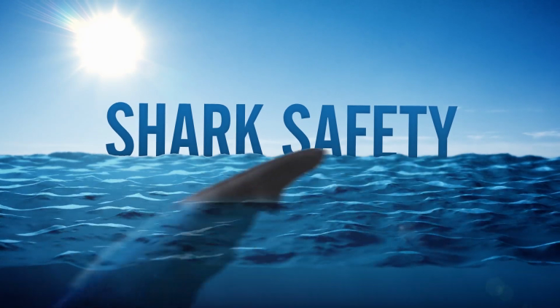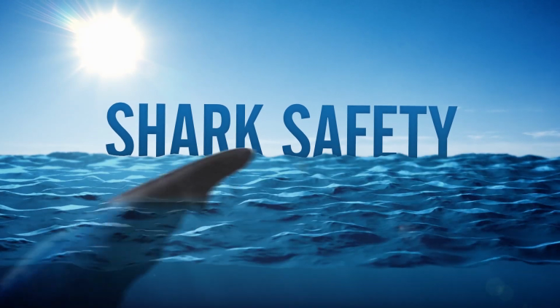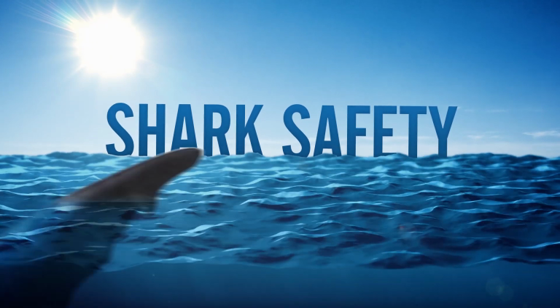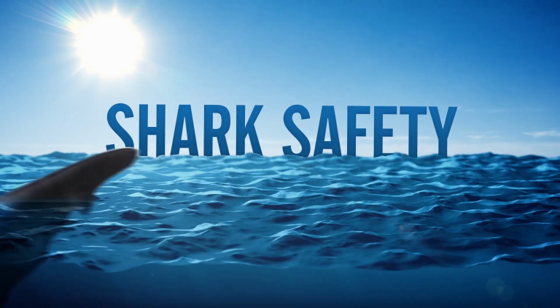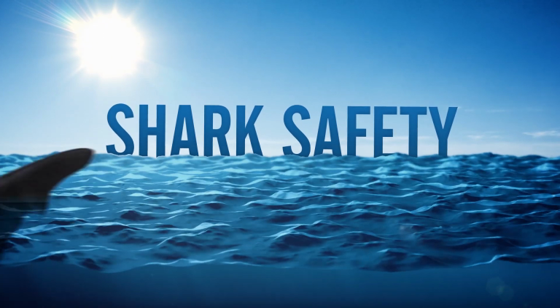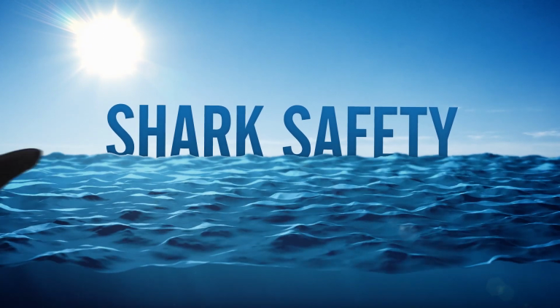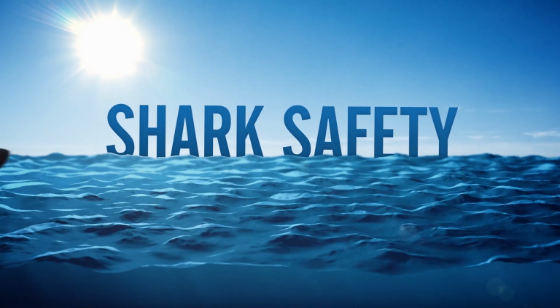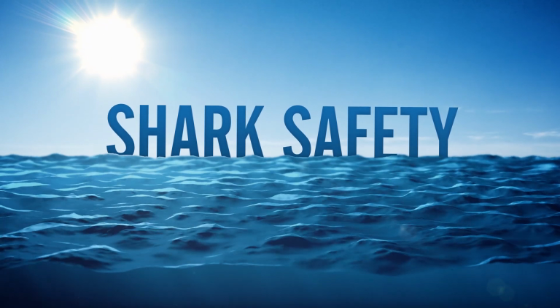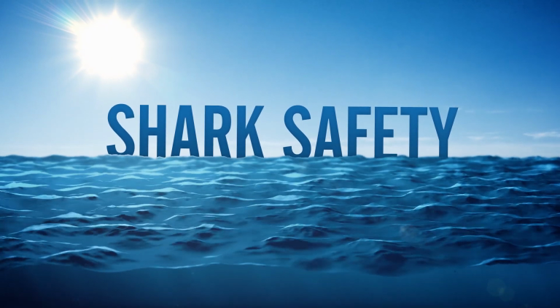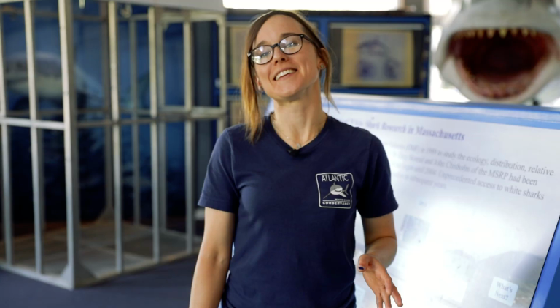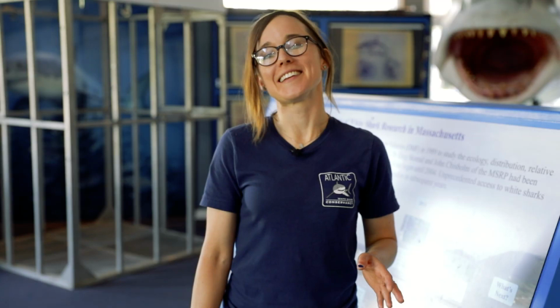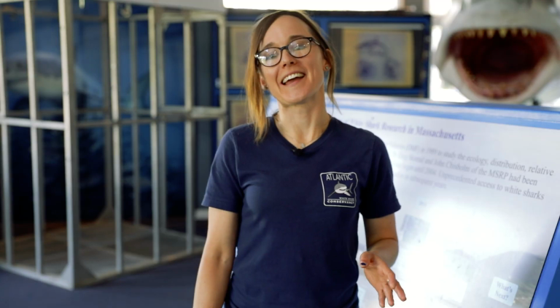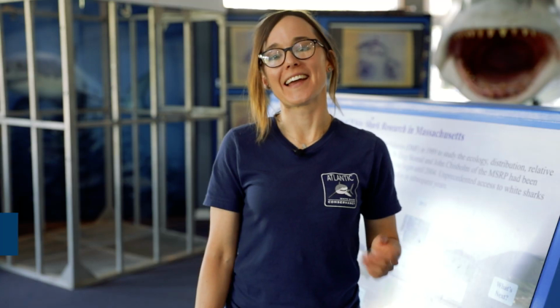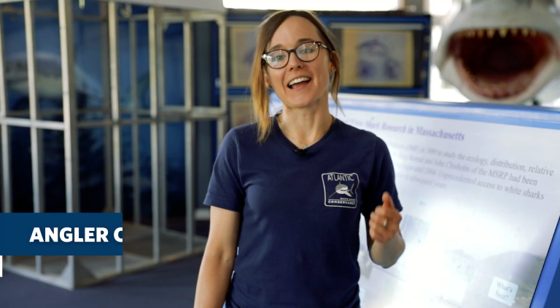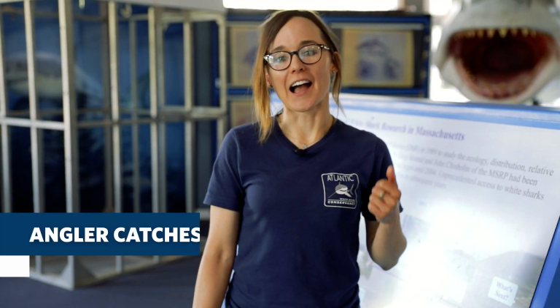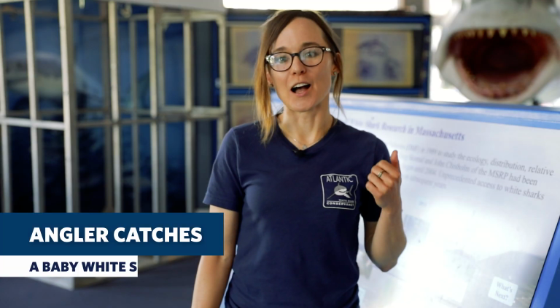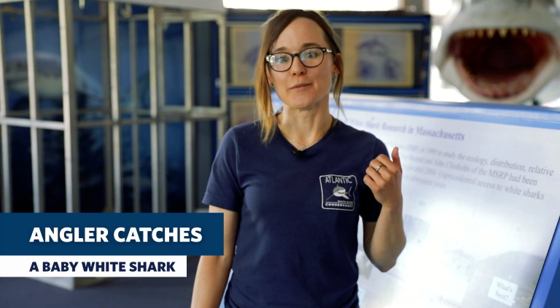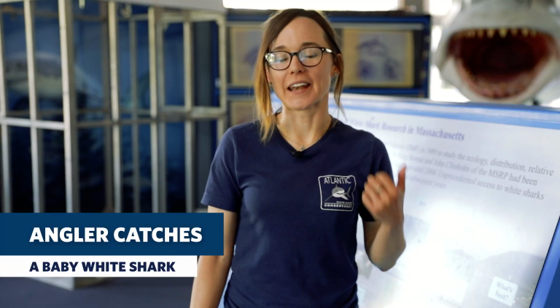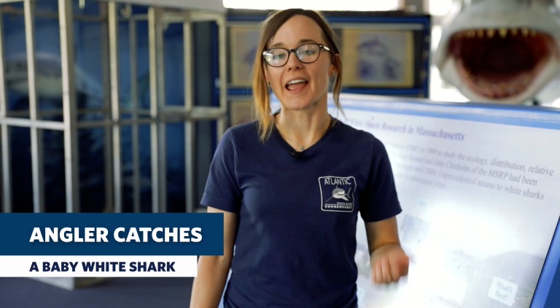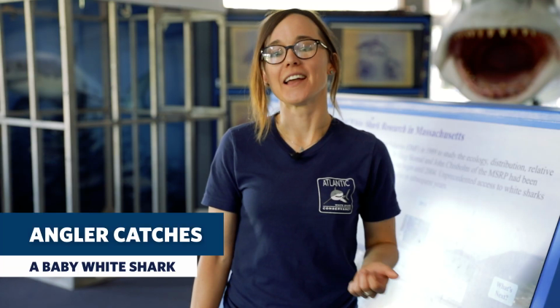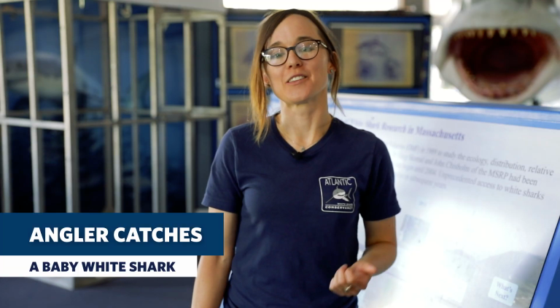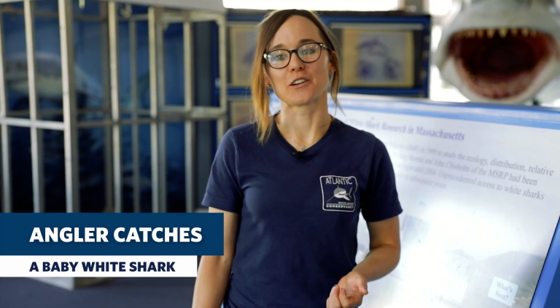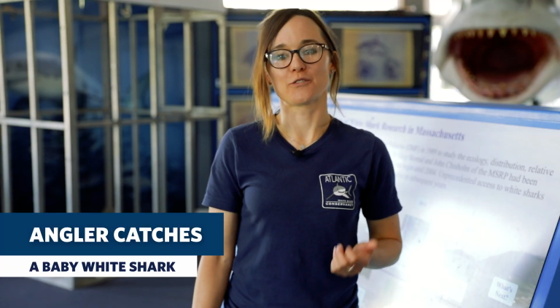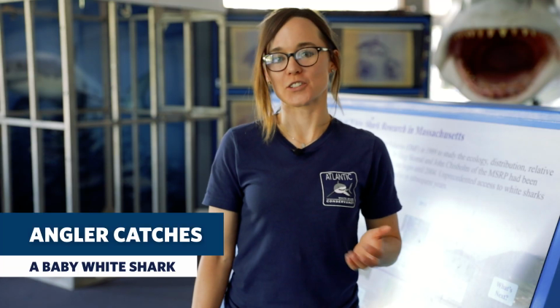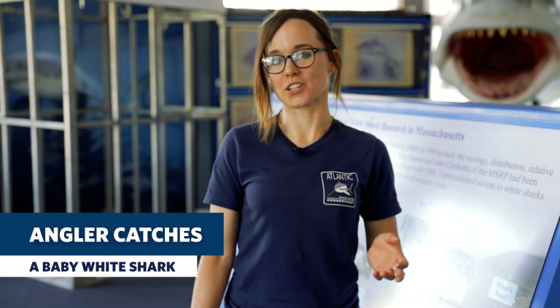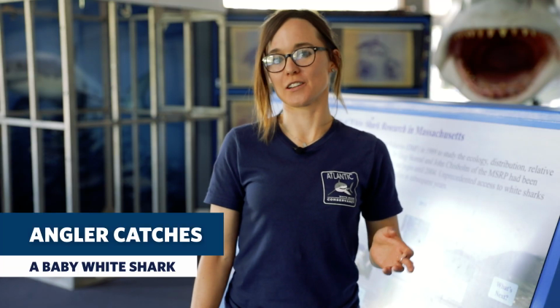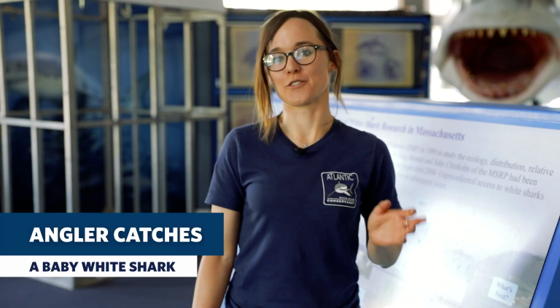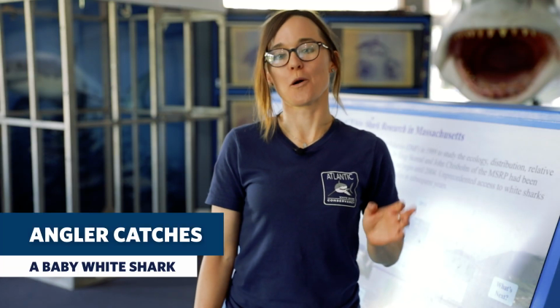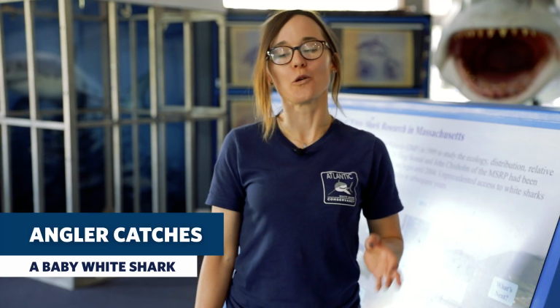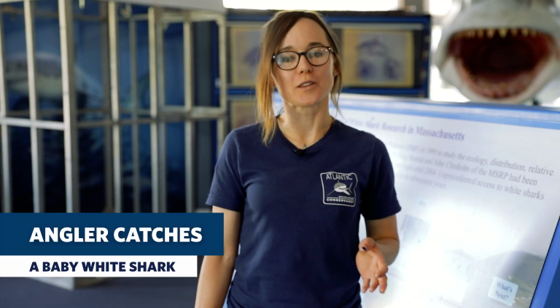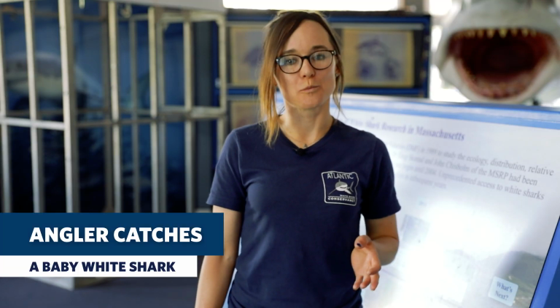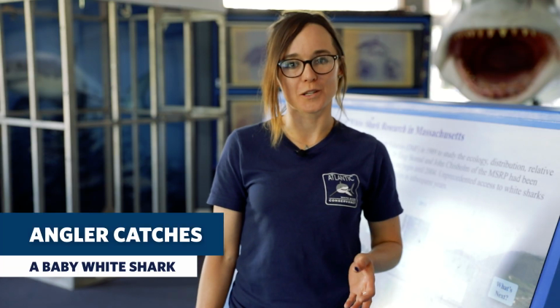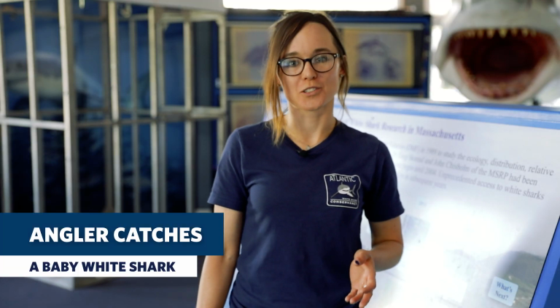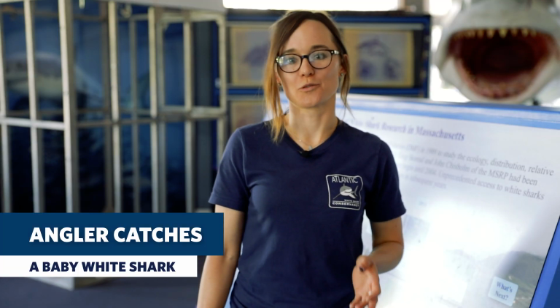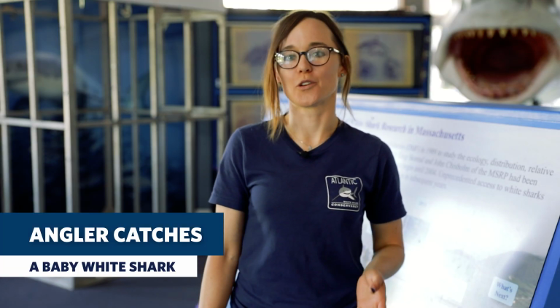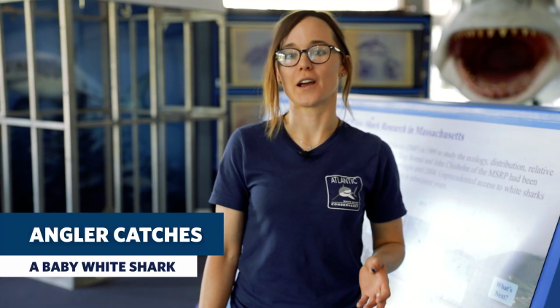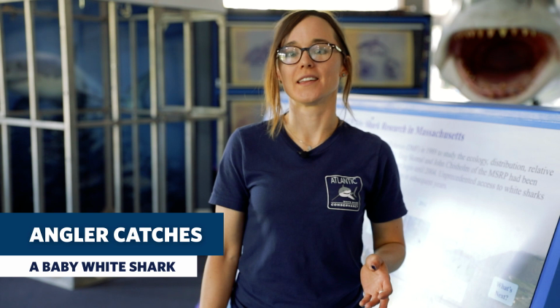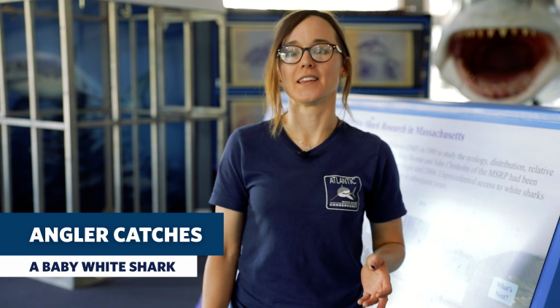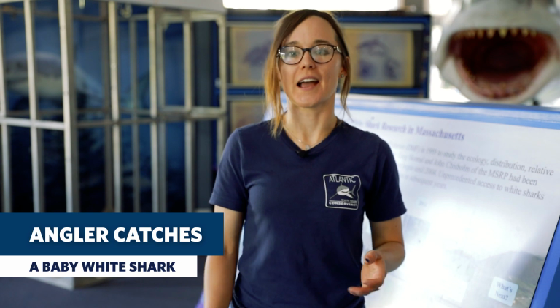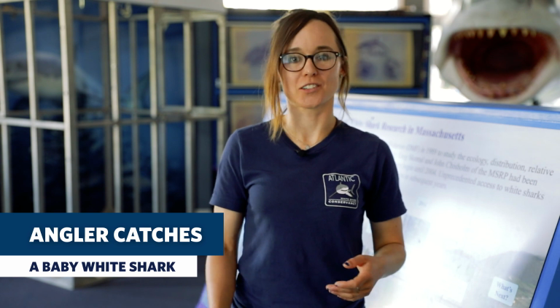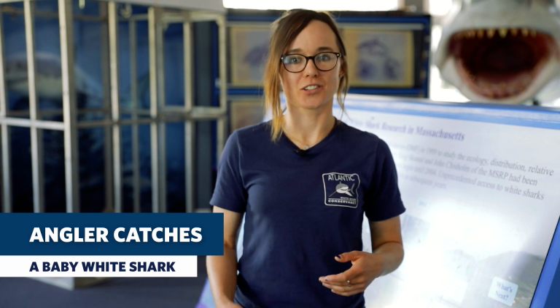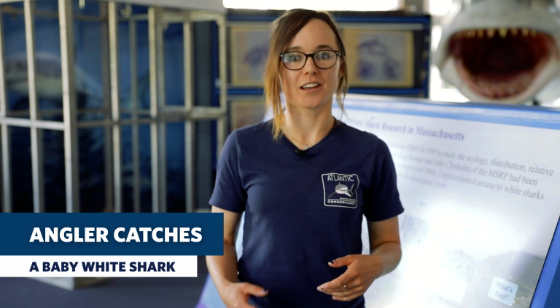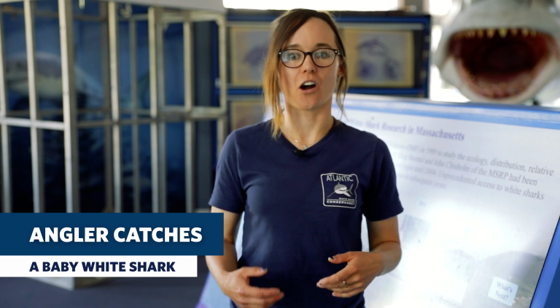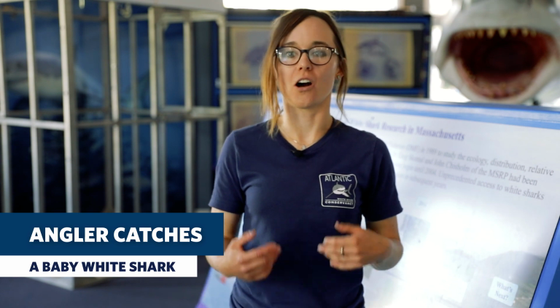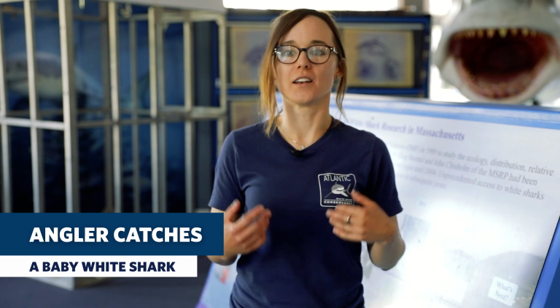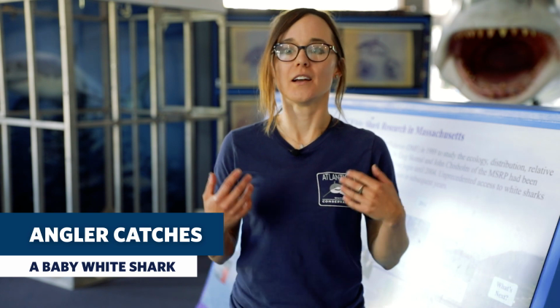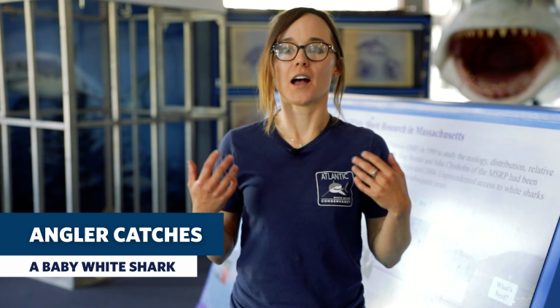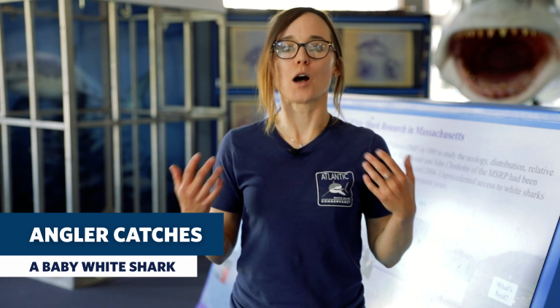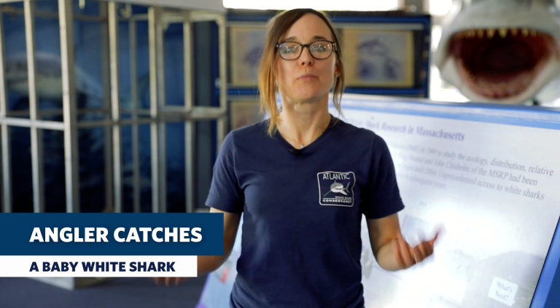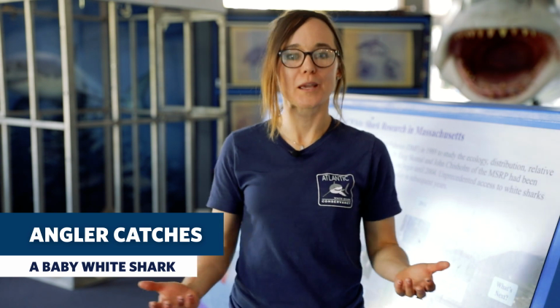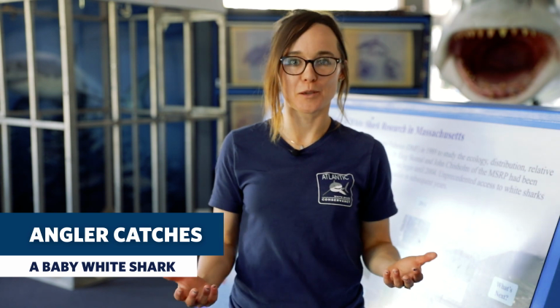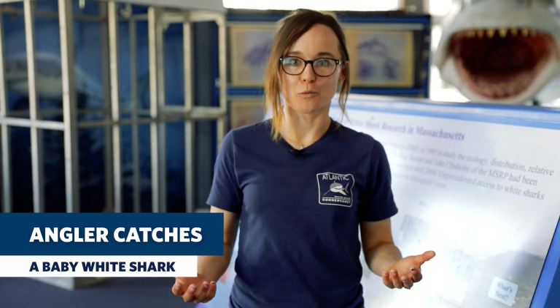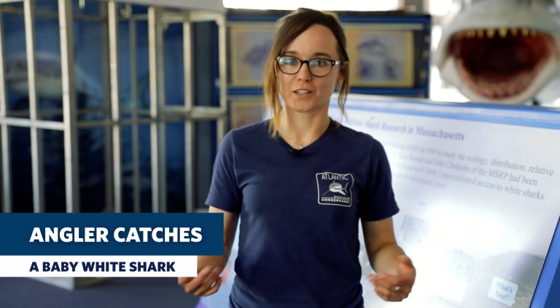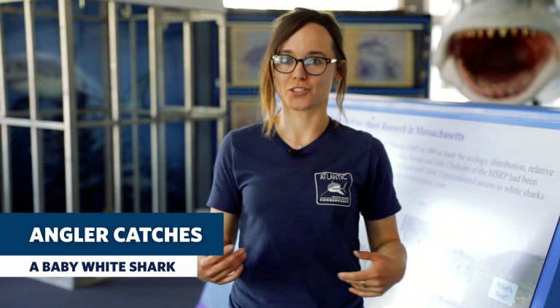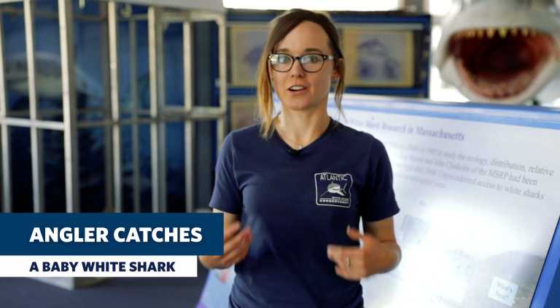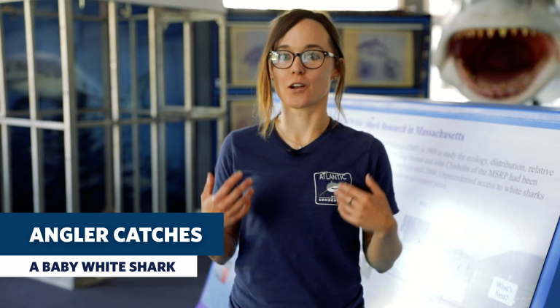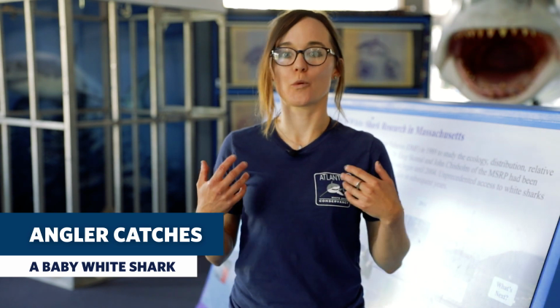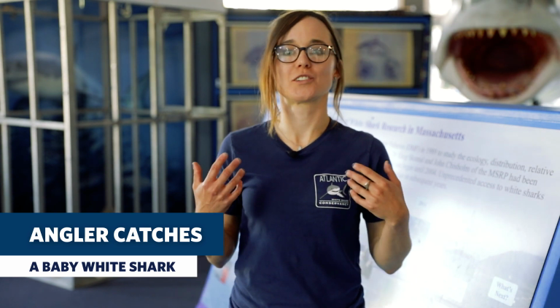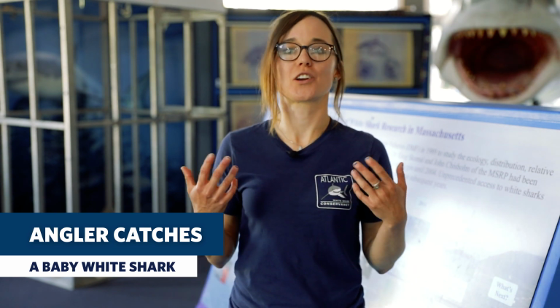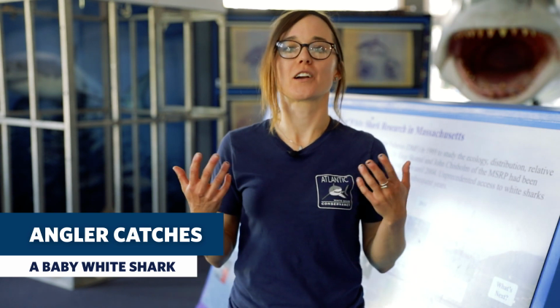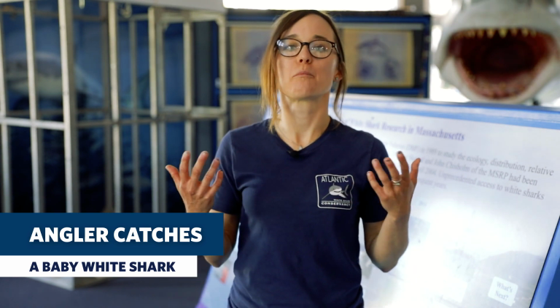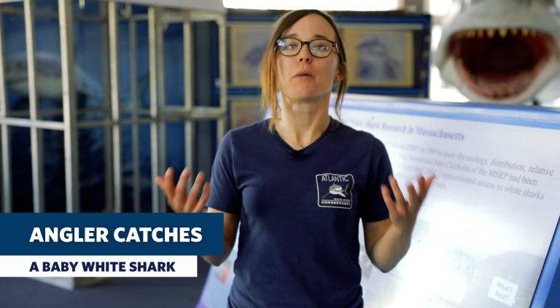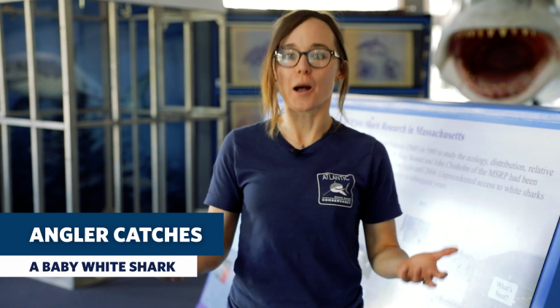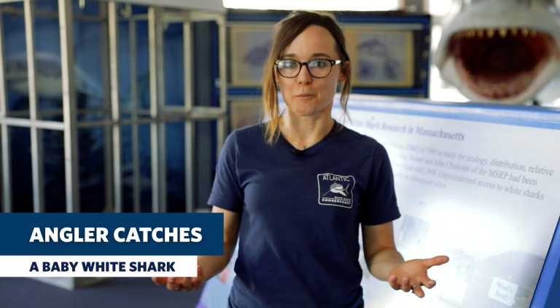So this past Sunday, an angler fishing from Oakland Beach in Rhode Island actually caught a baby white shark — a white shark pup.